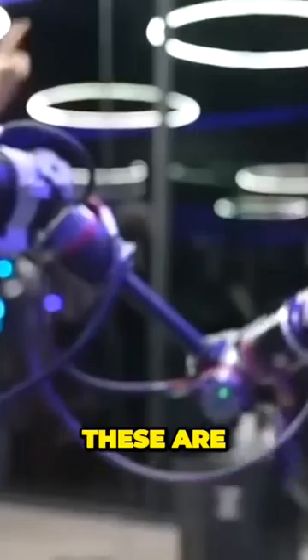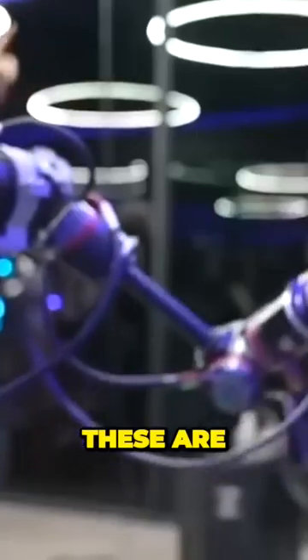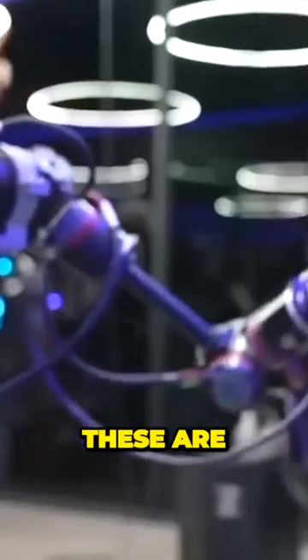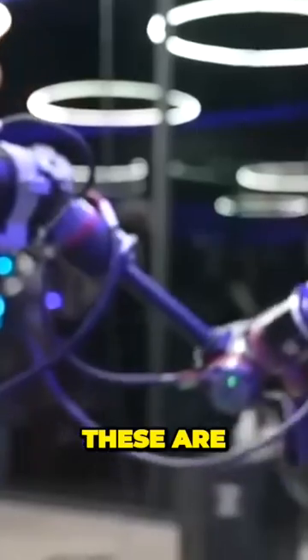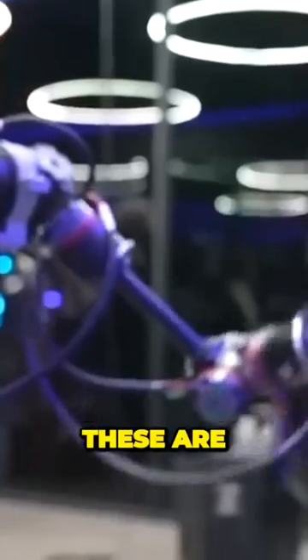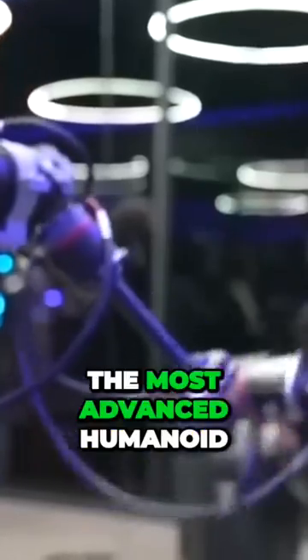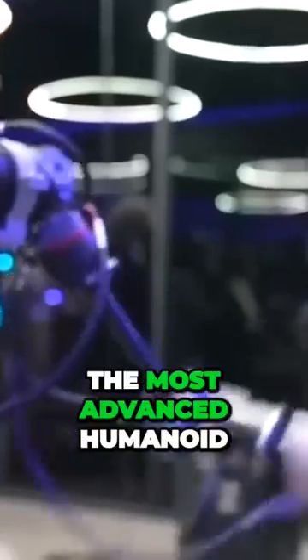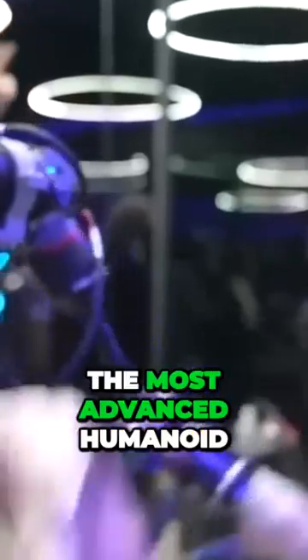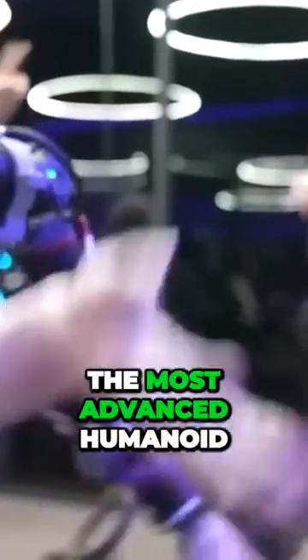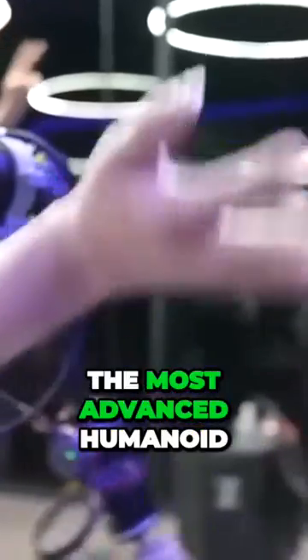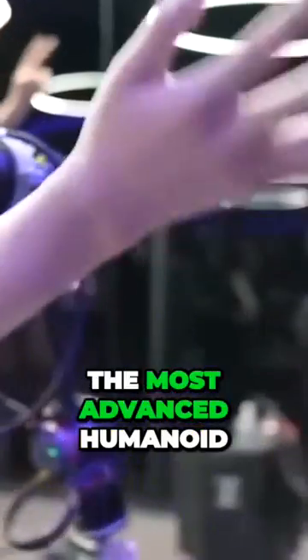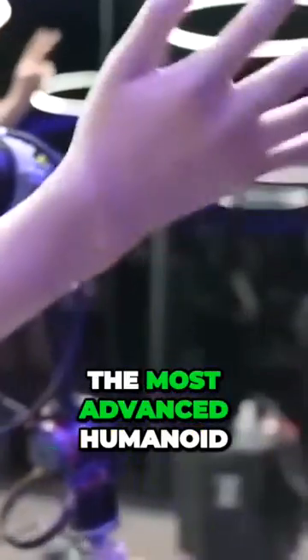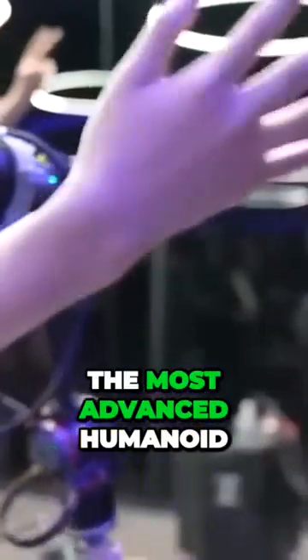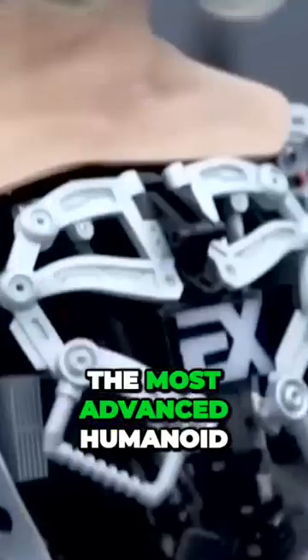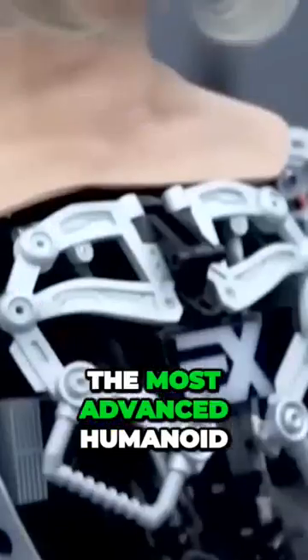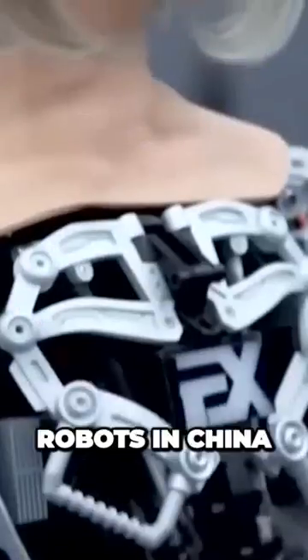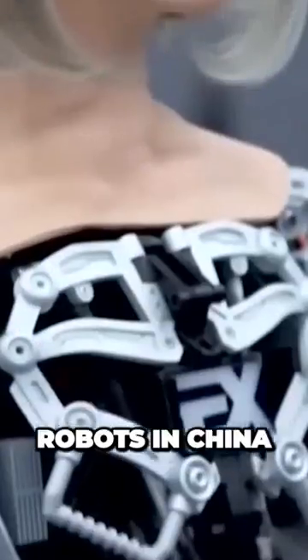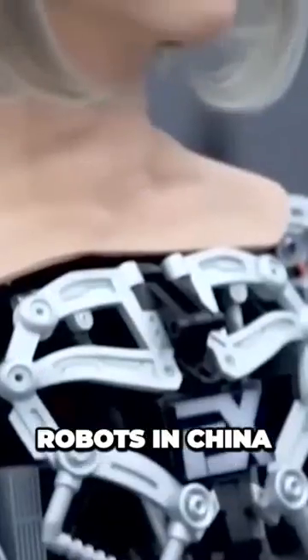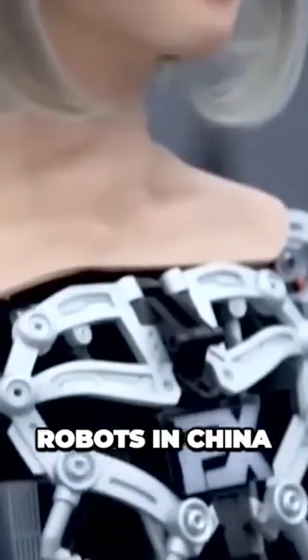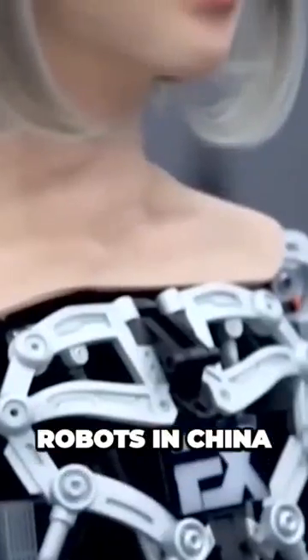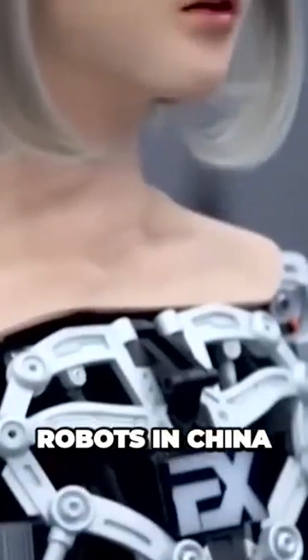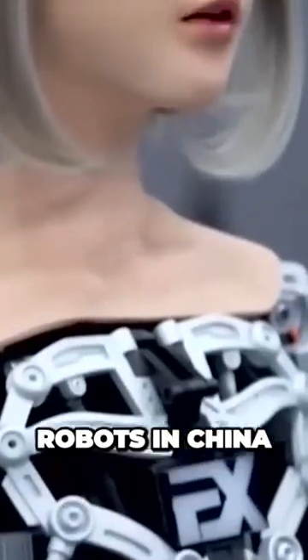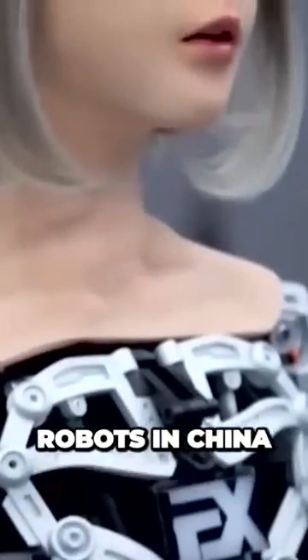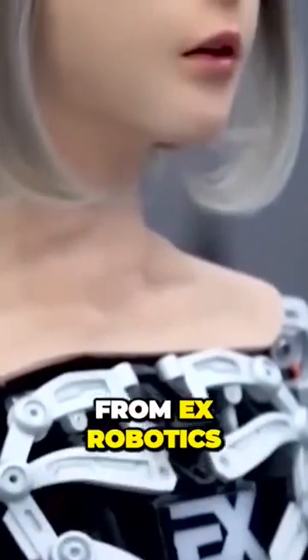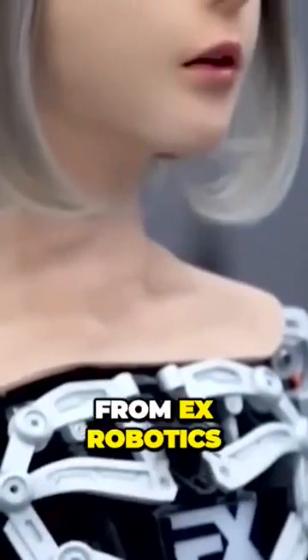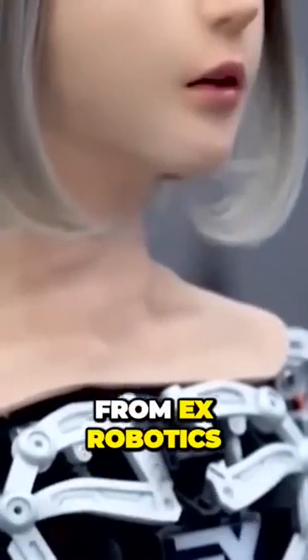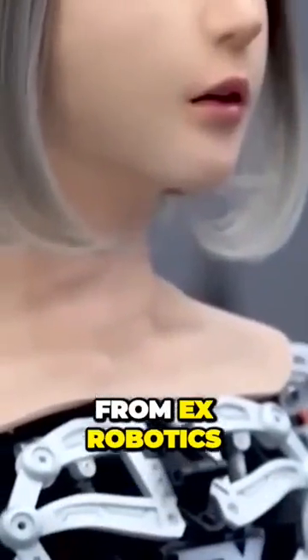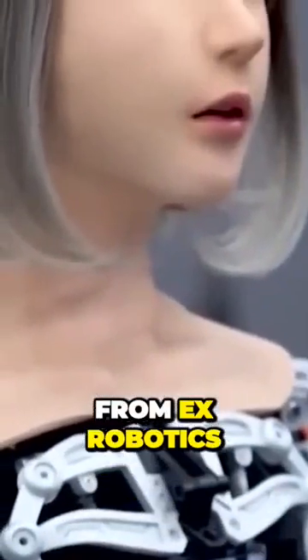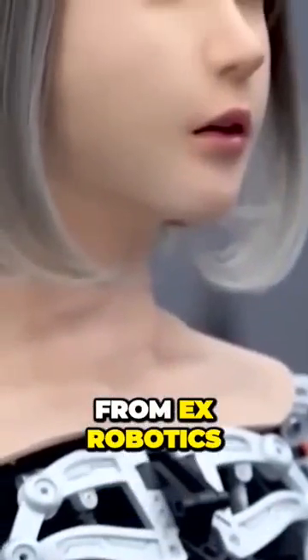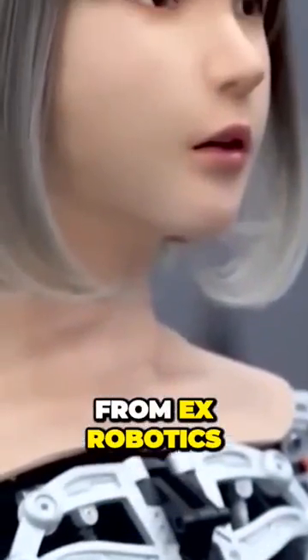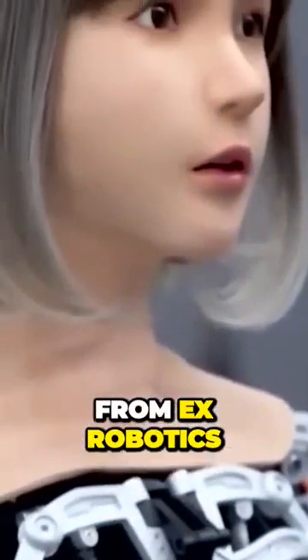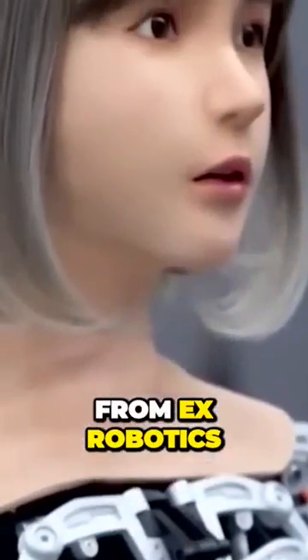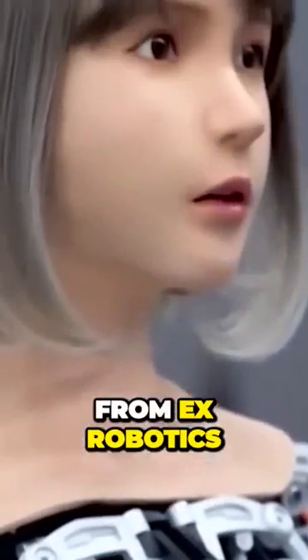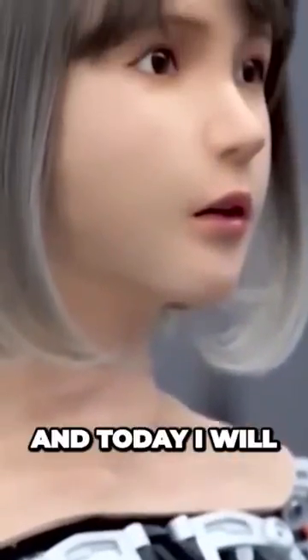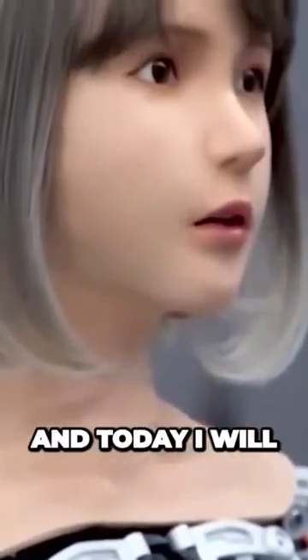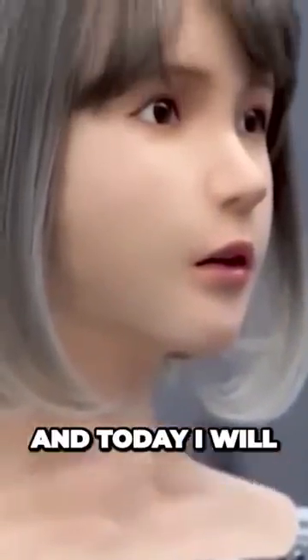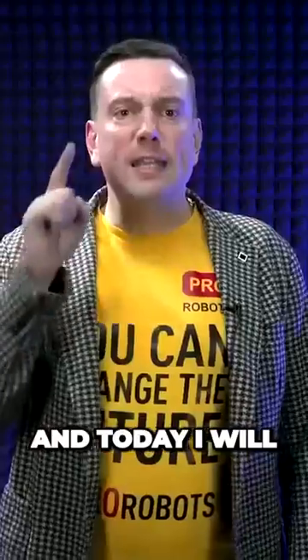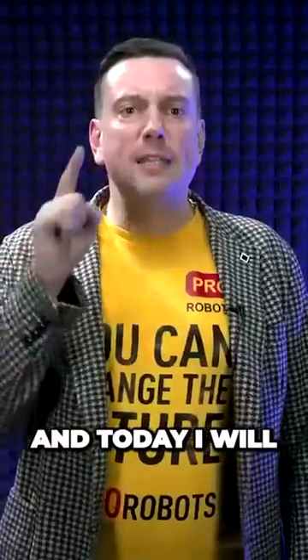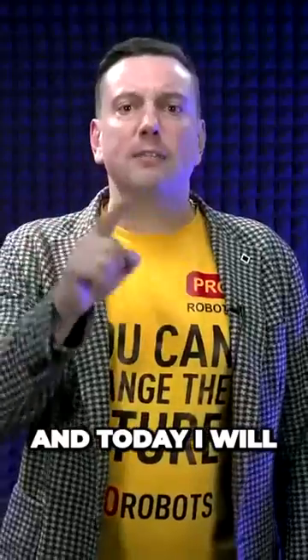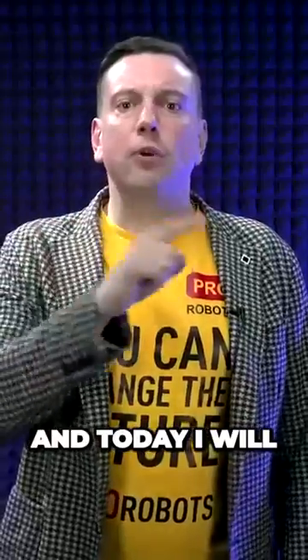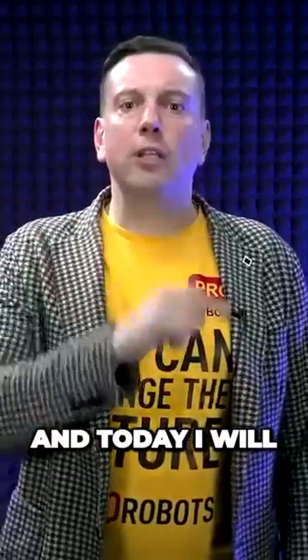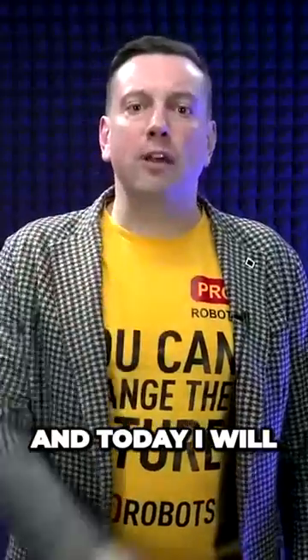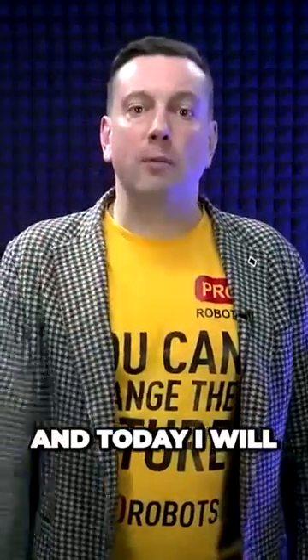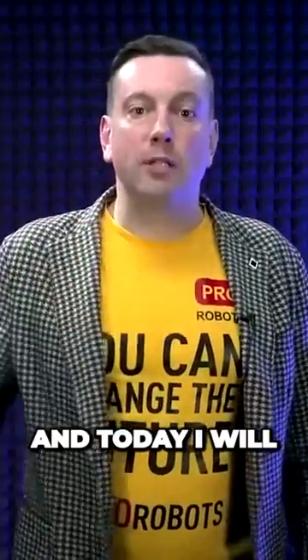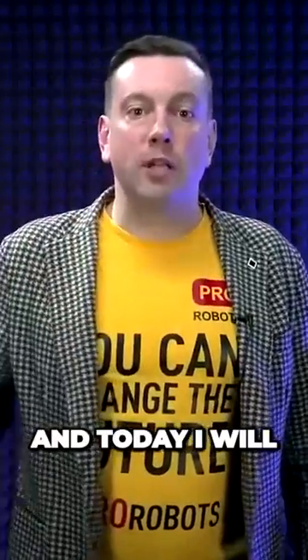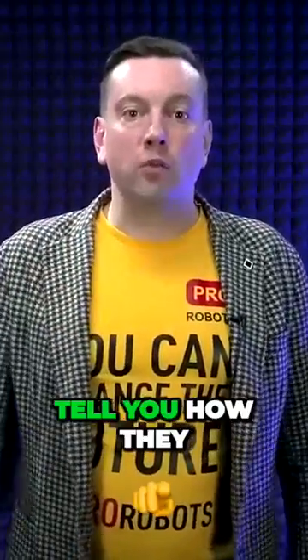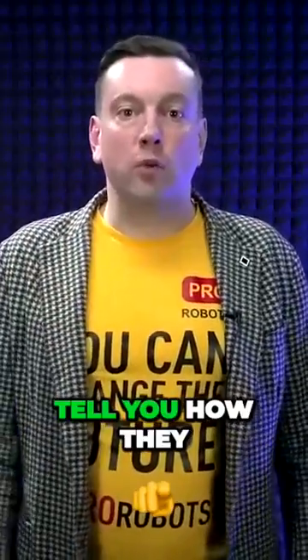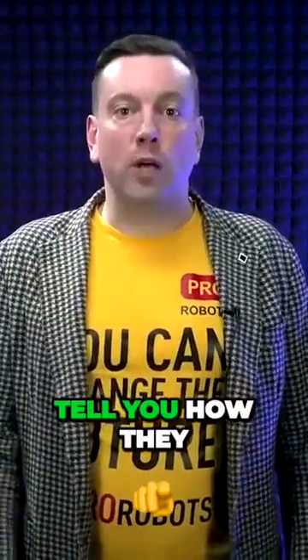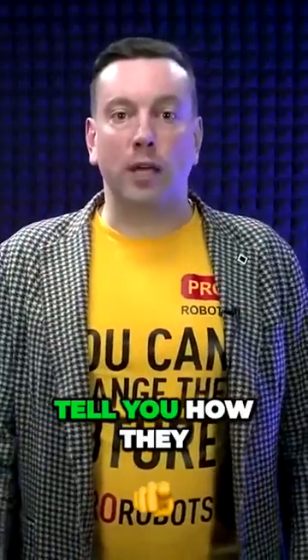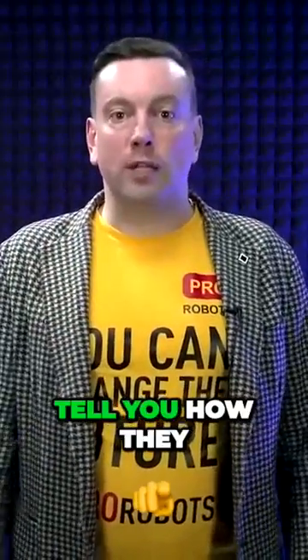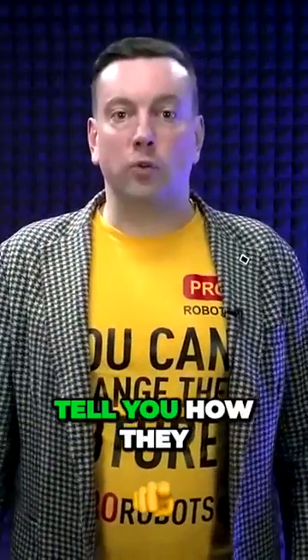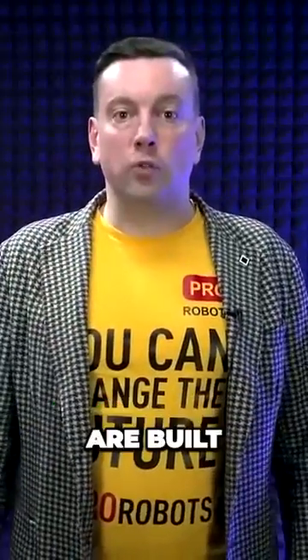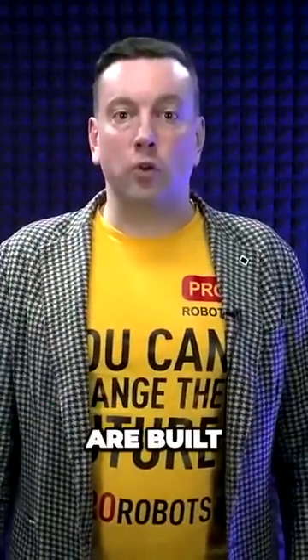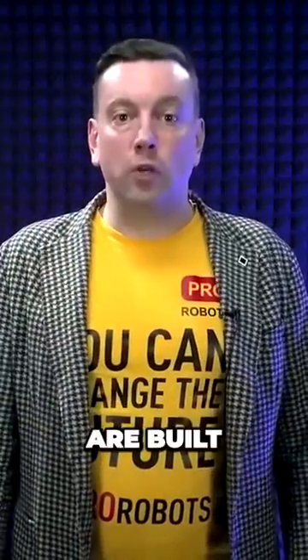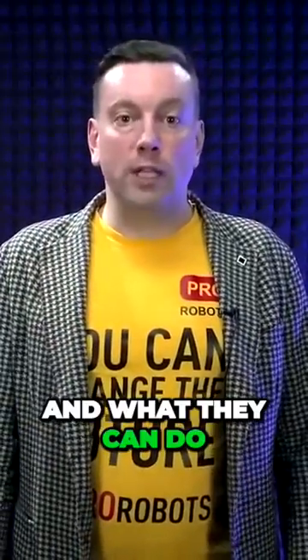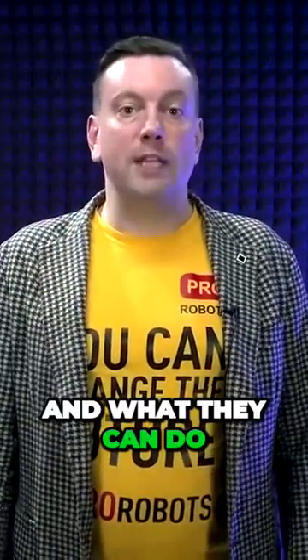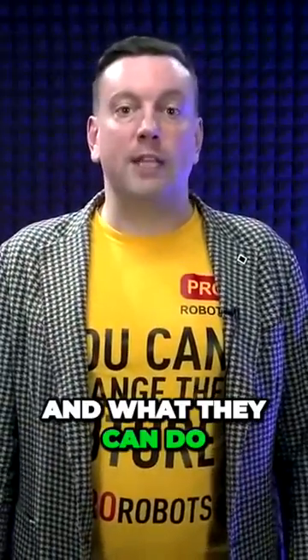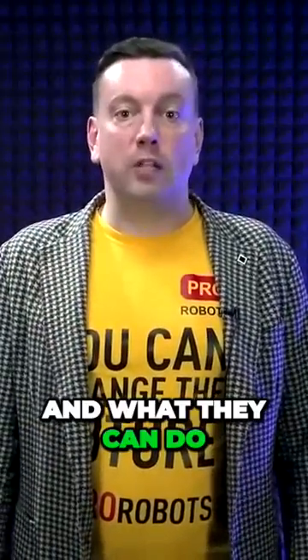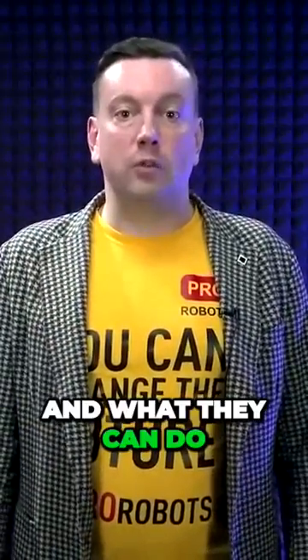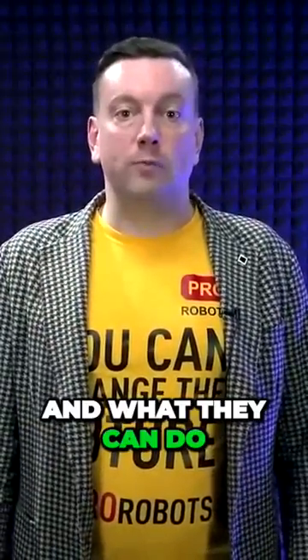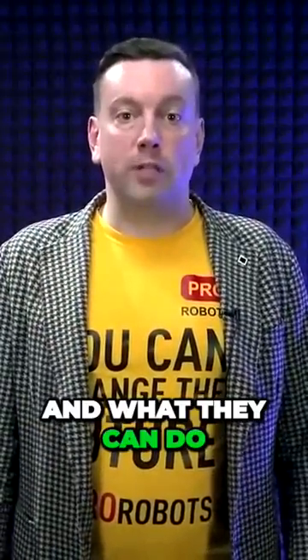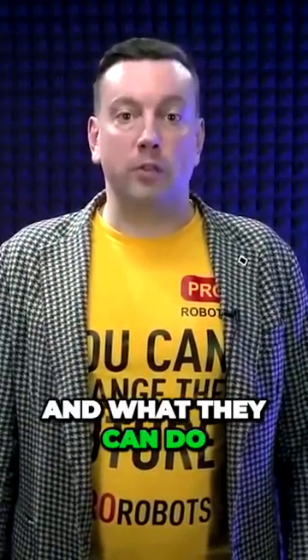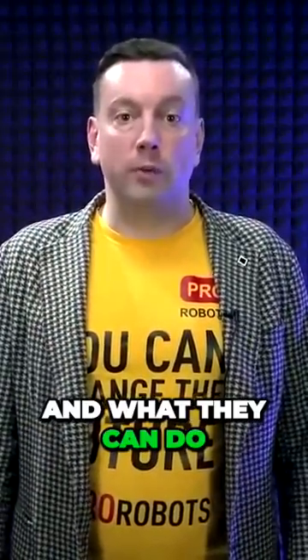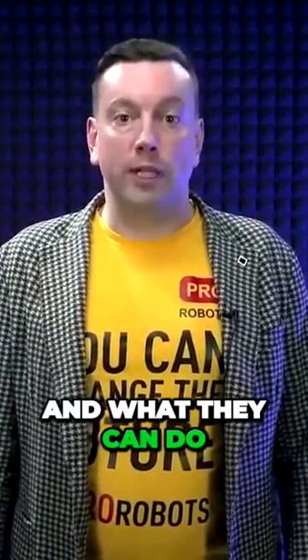These are the most advanced humanoid robots in China from EX Robotics, and today I will tell you how they are built and what they can do.